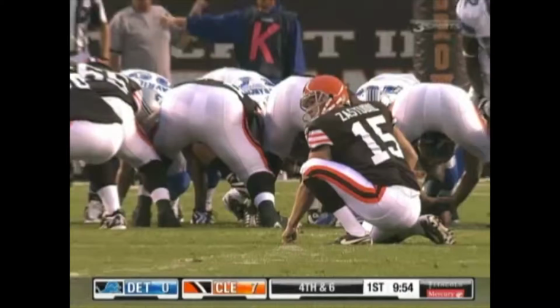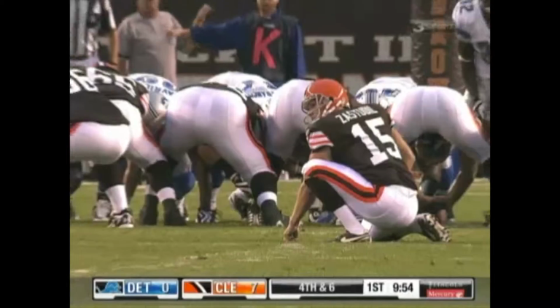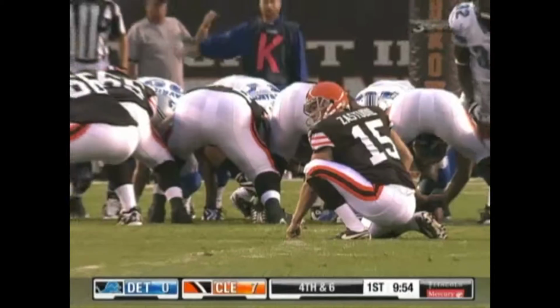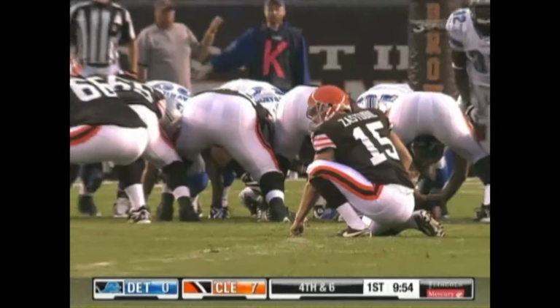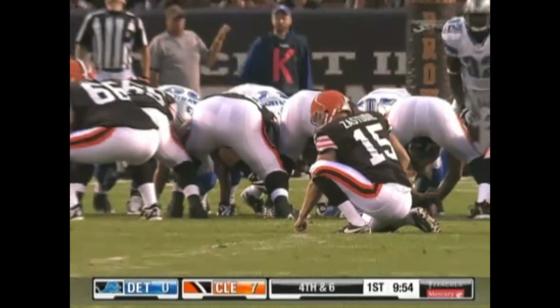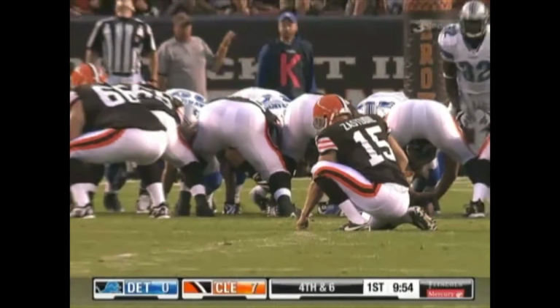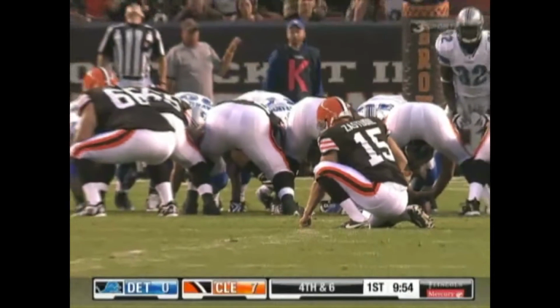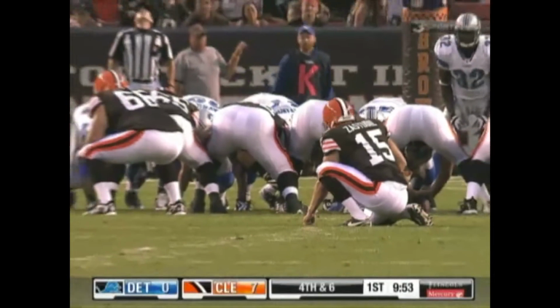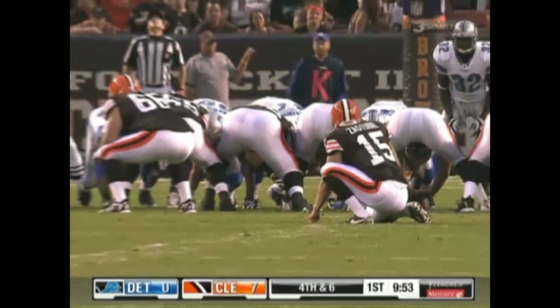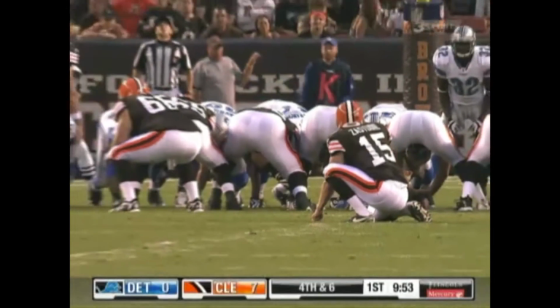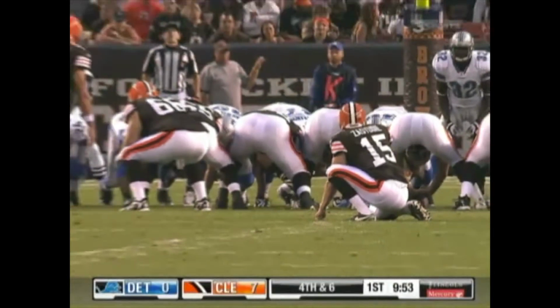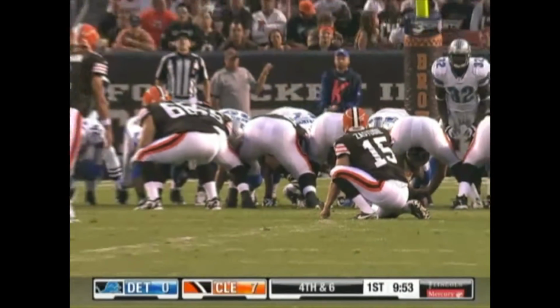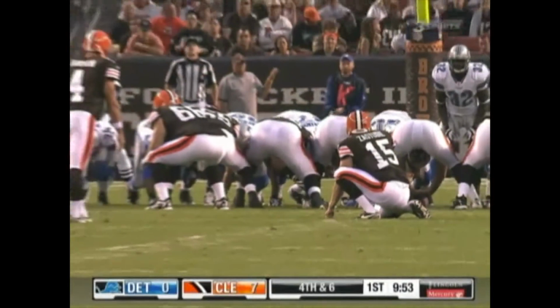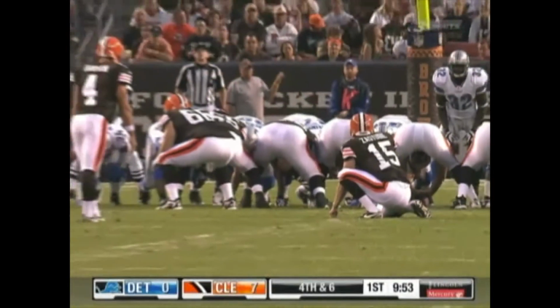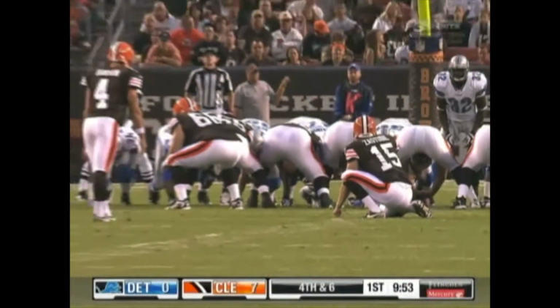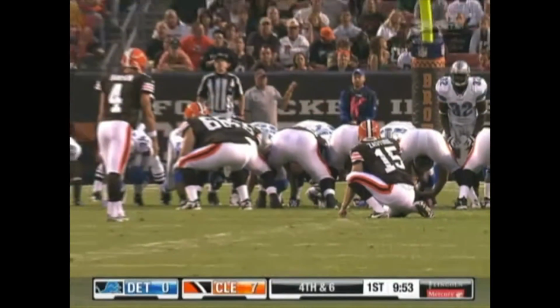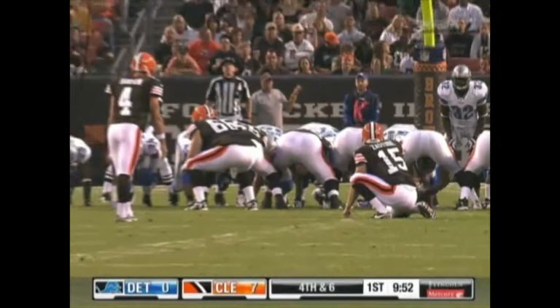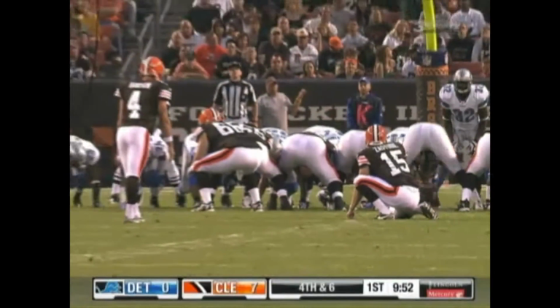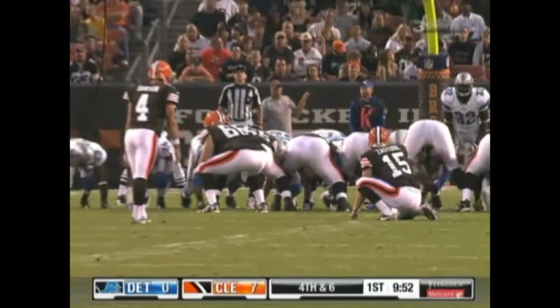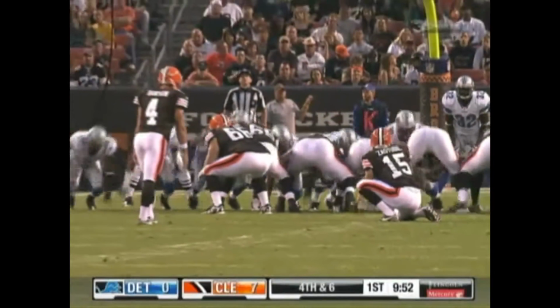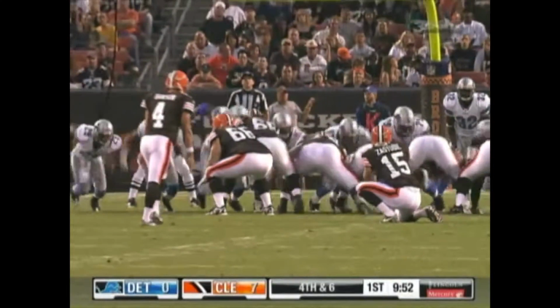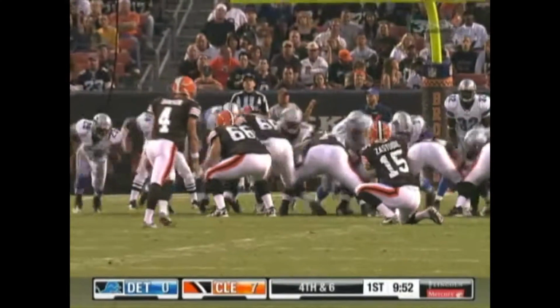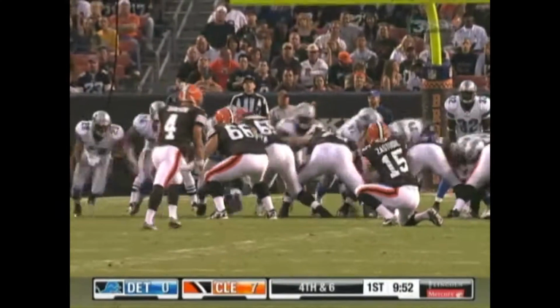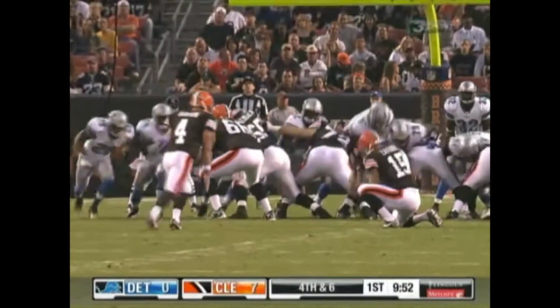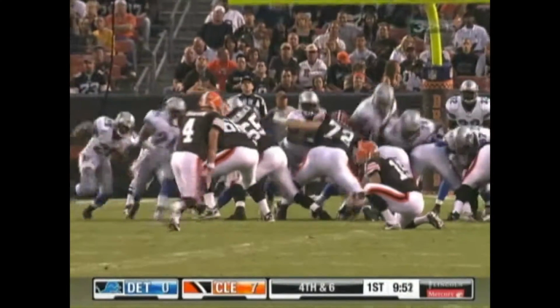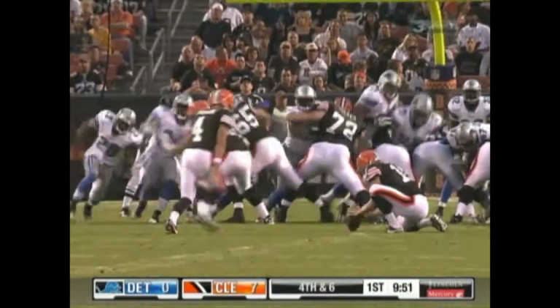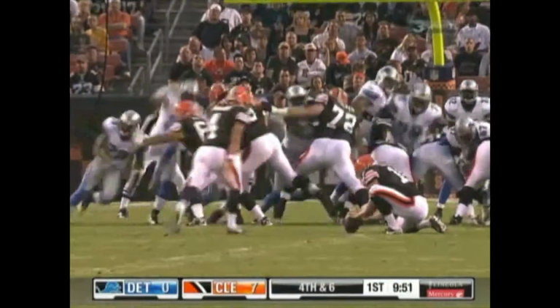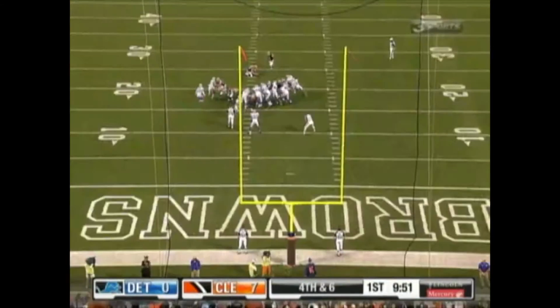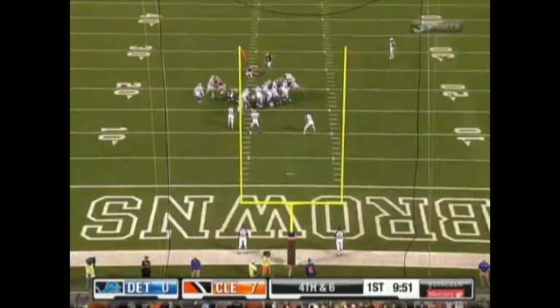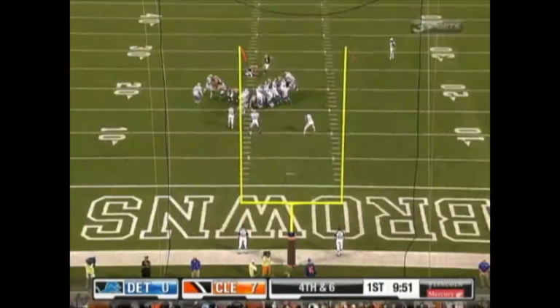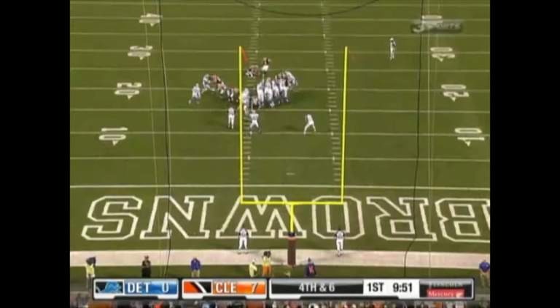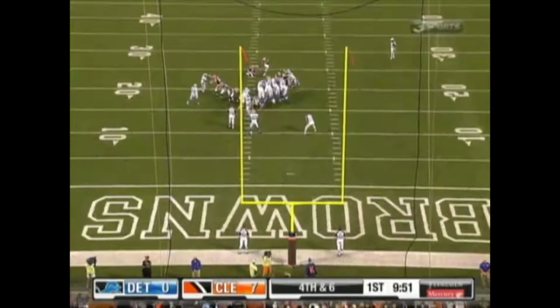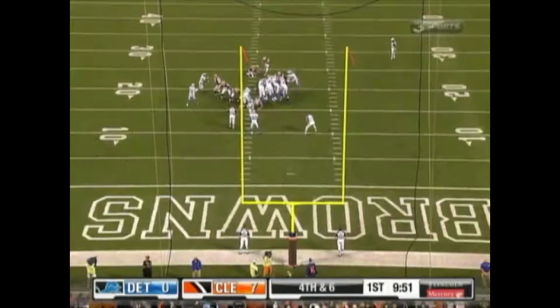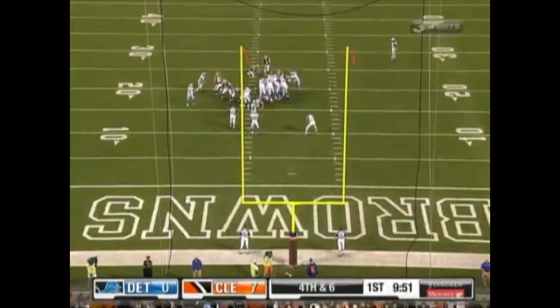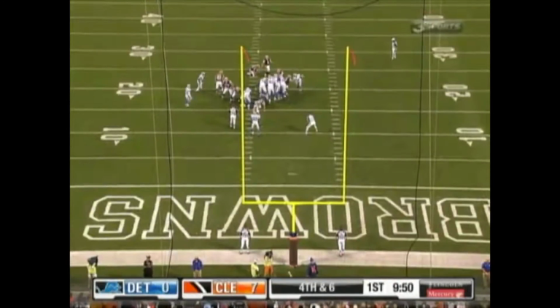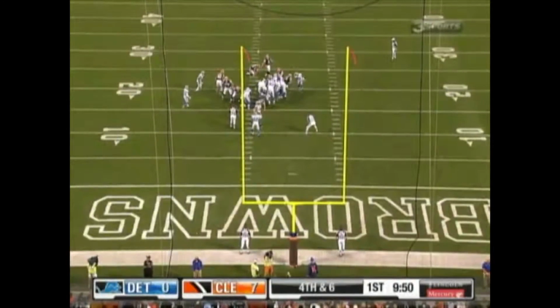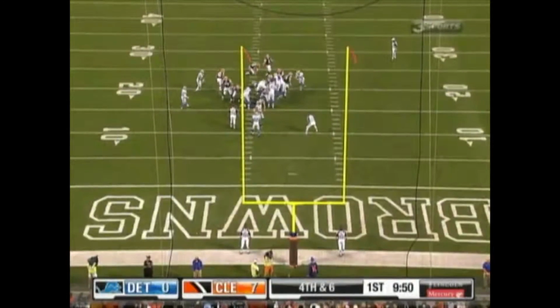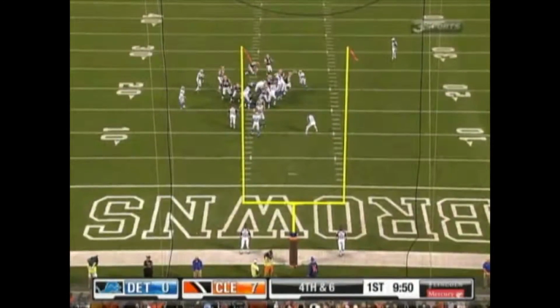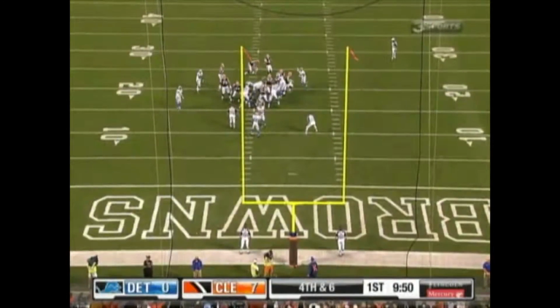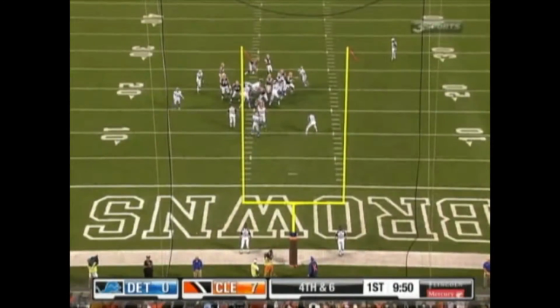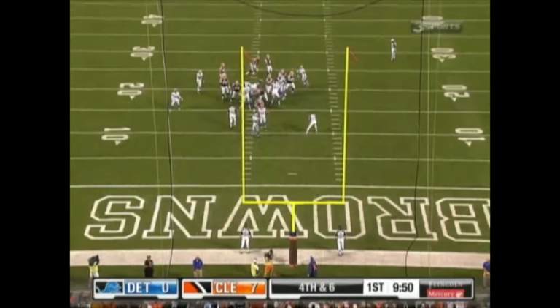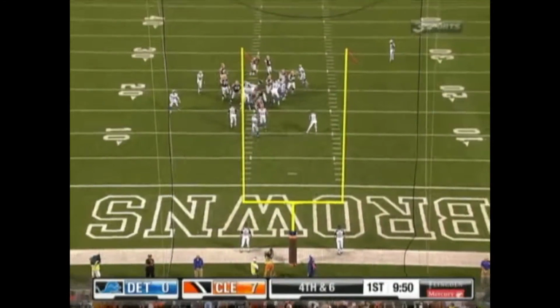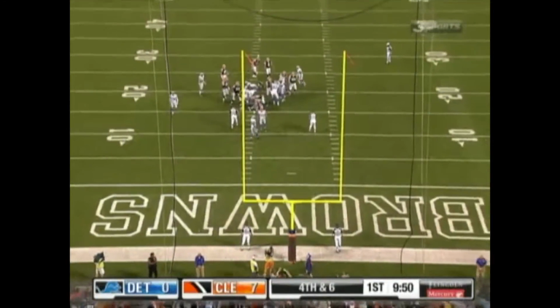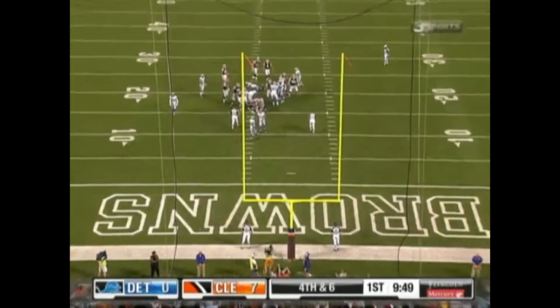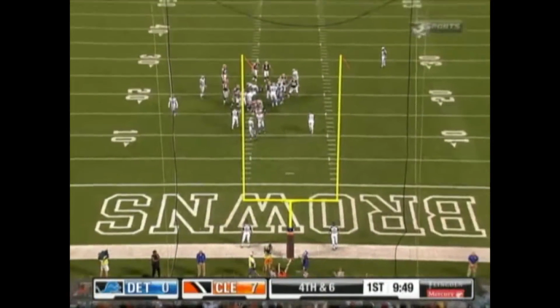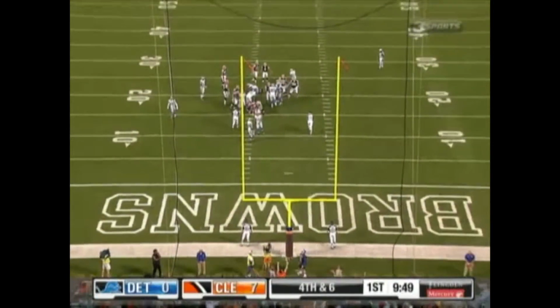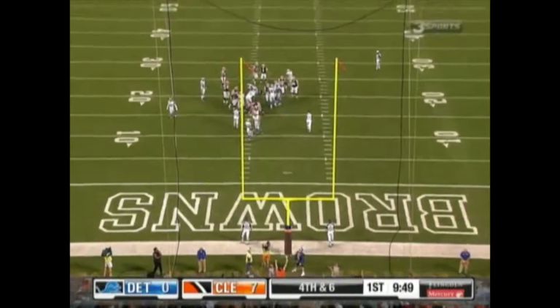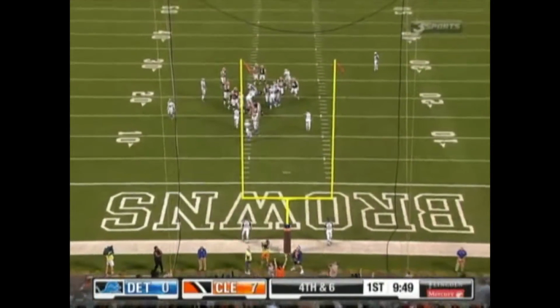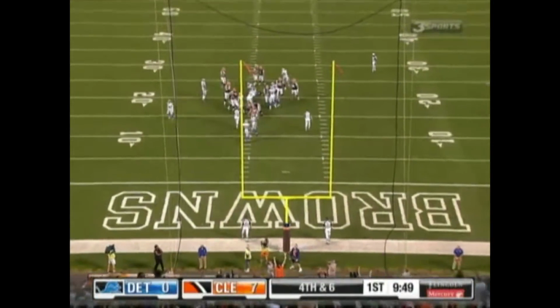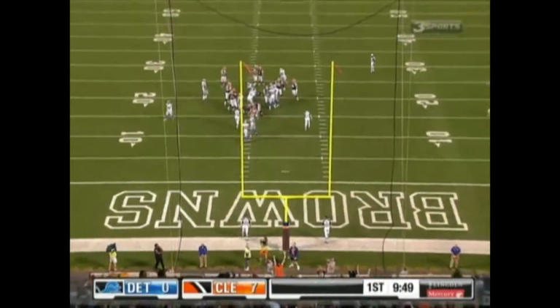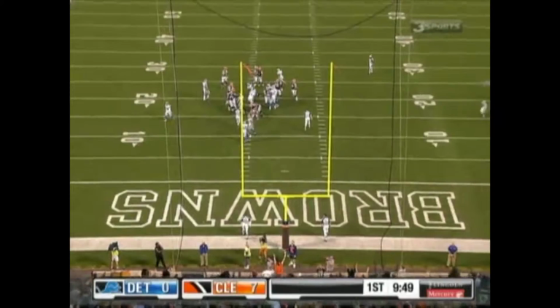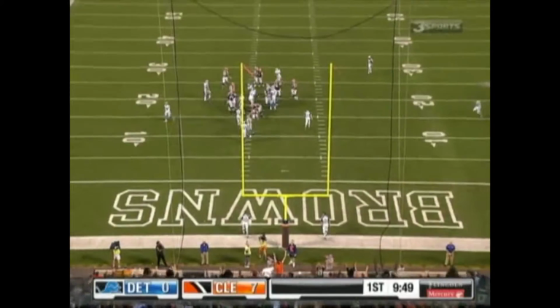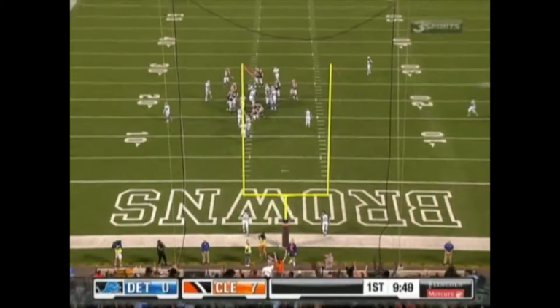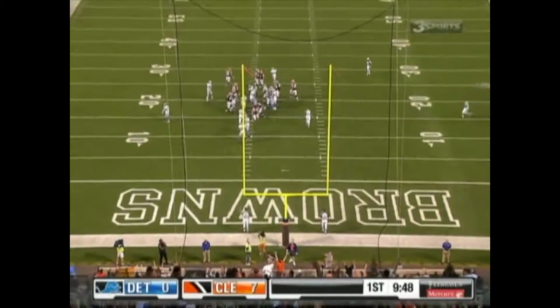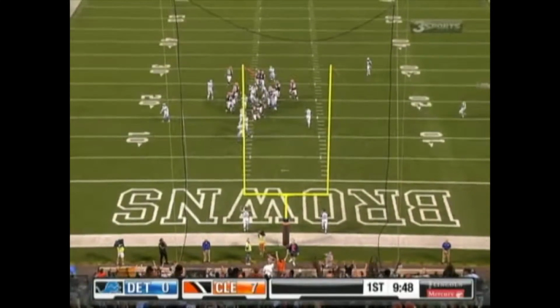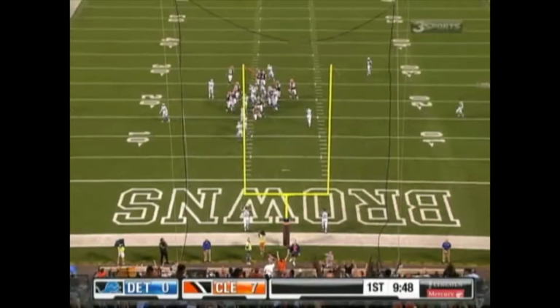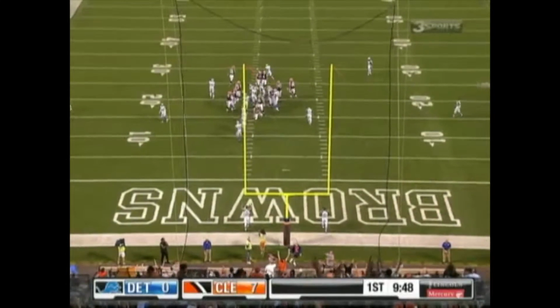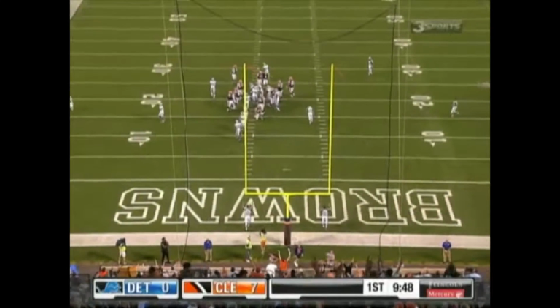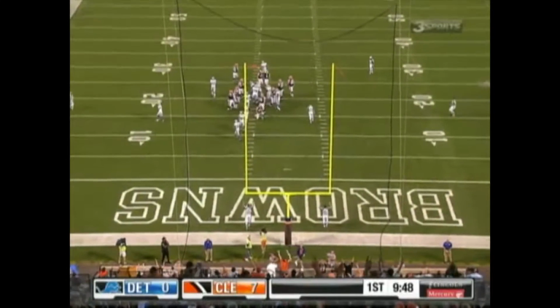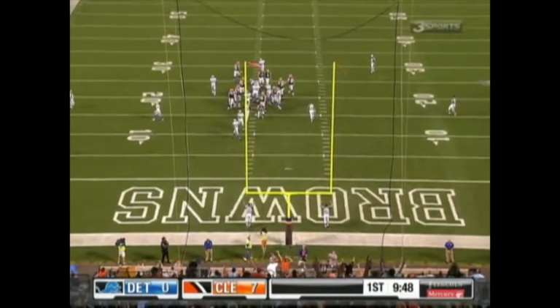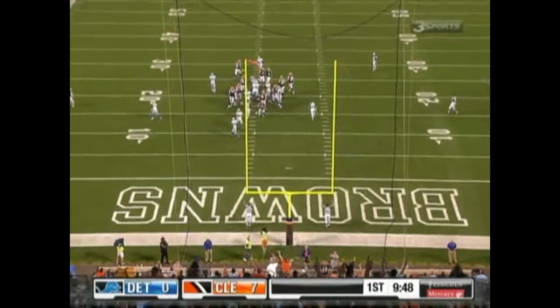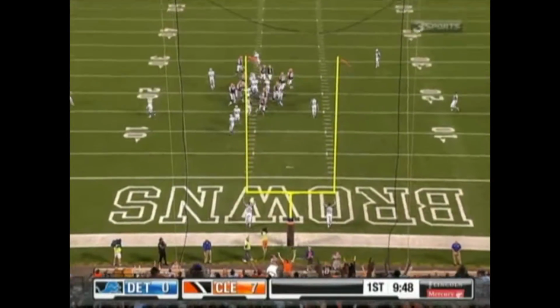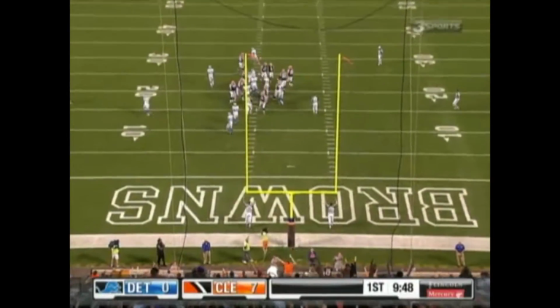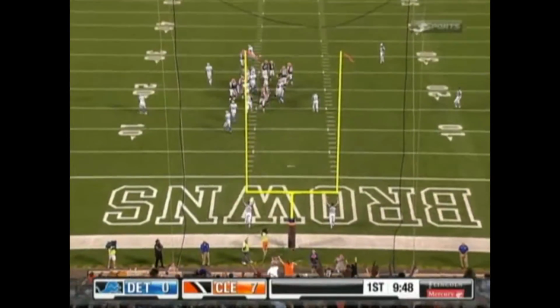33-yard field goal attempt for Dawson. Hashmark right side. Kick is up and it is good.